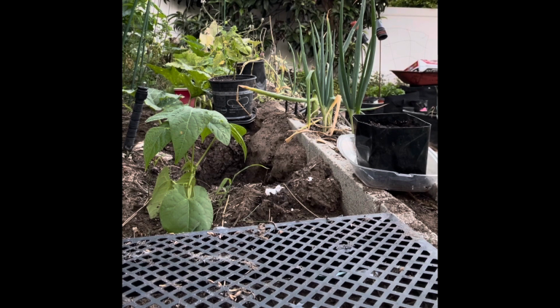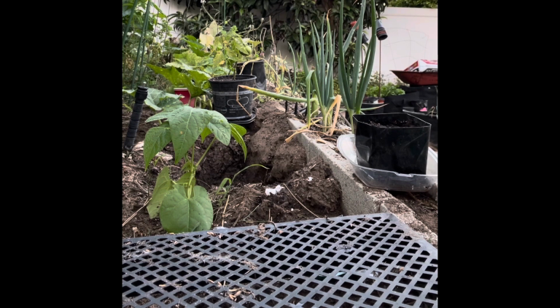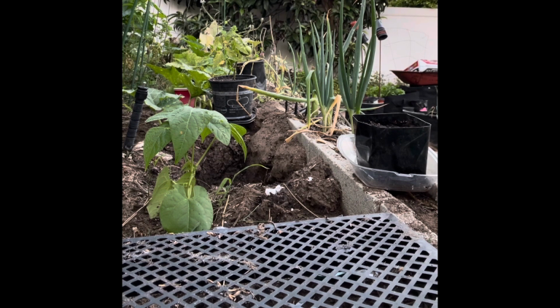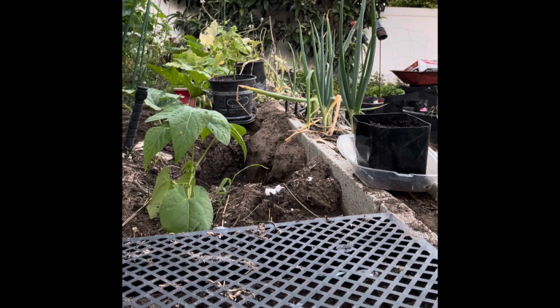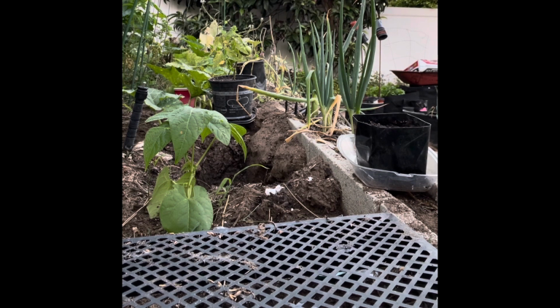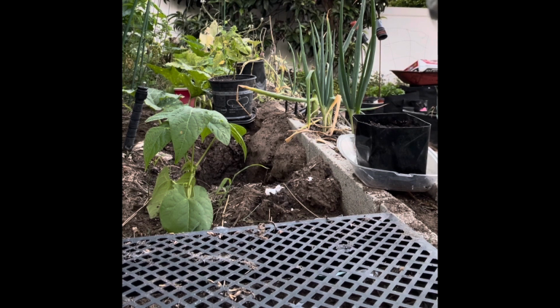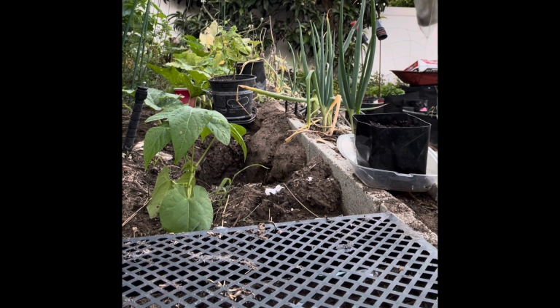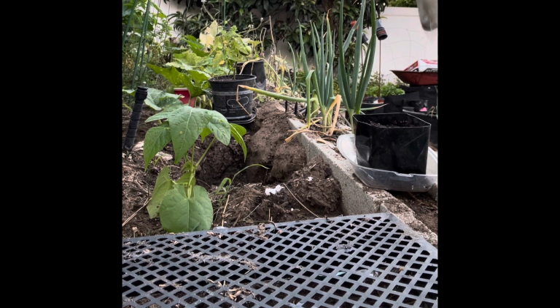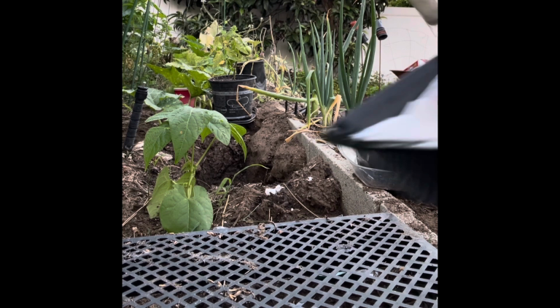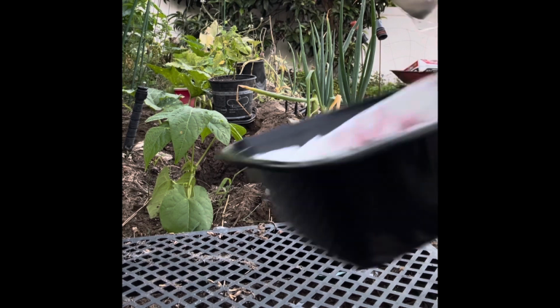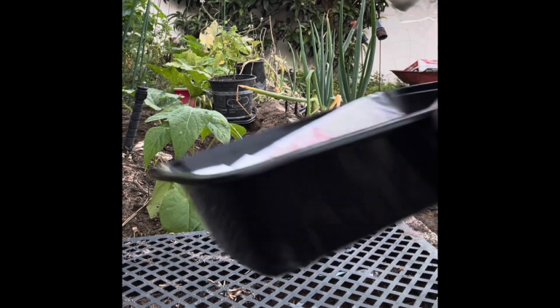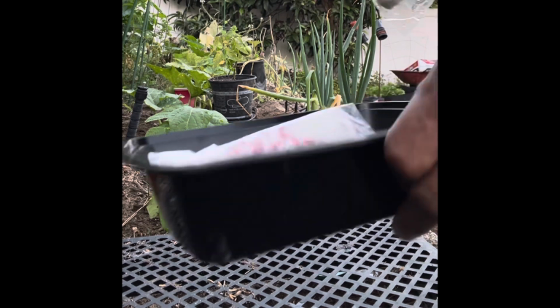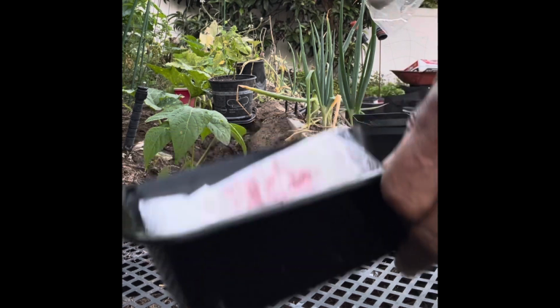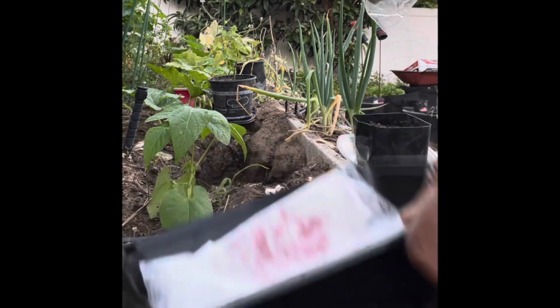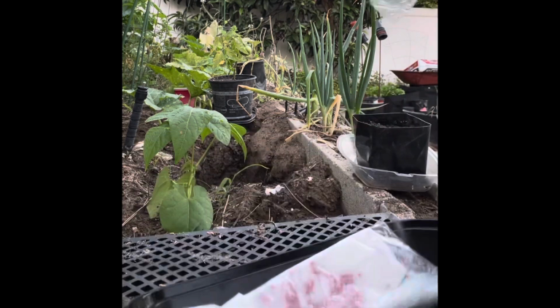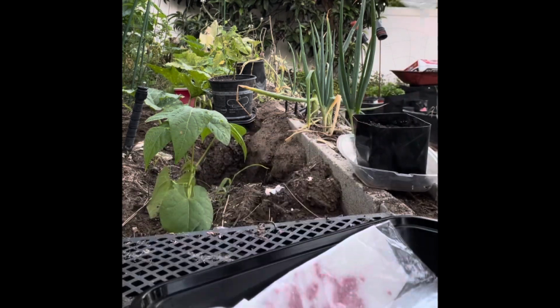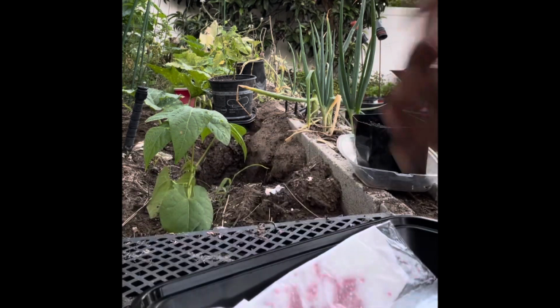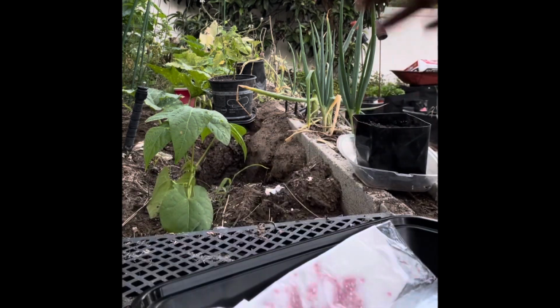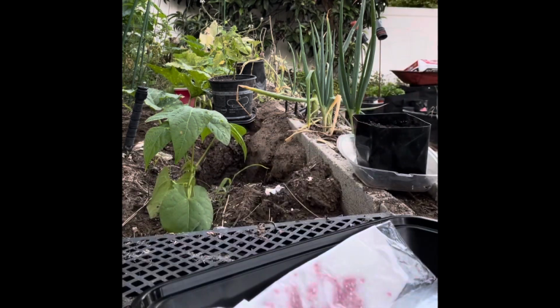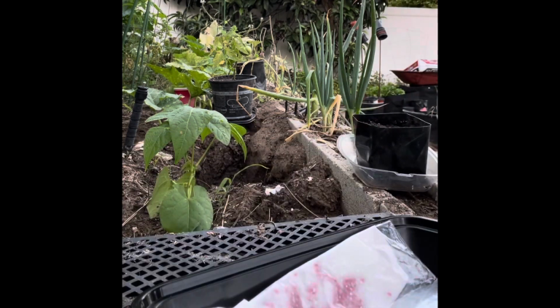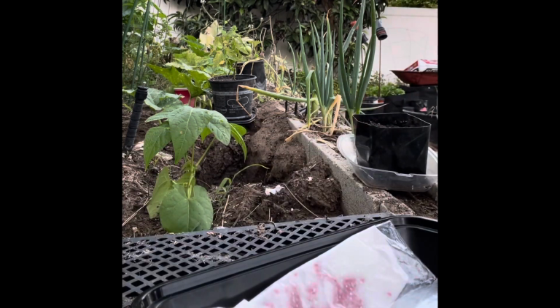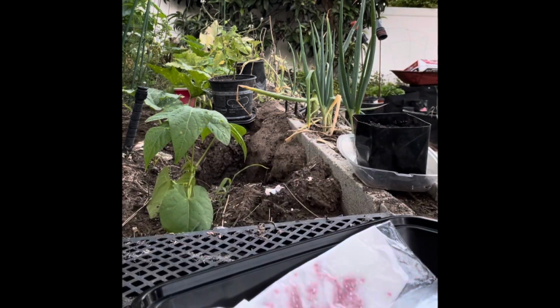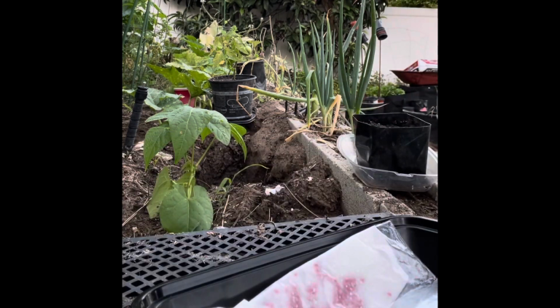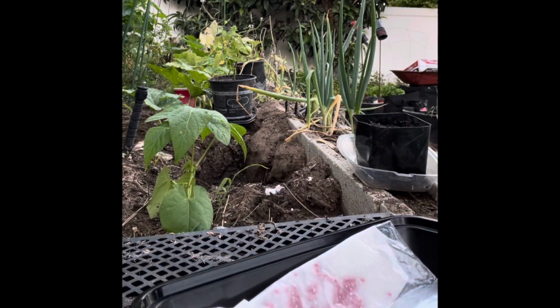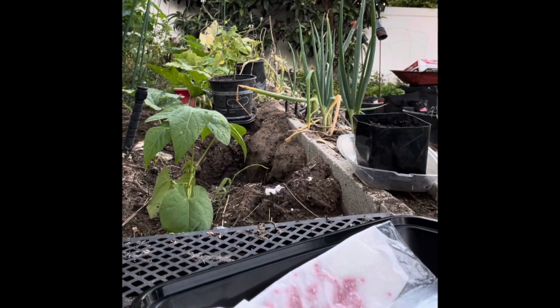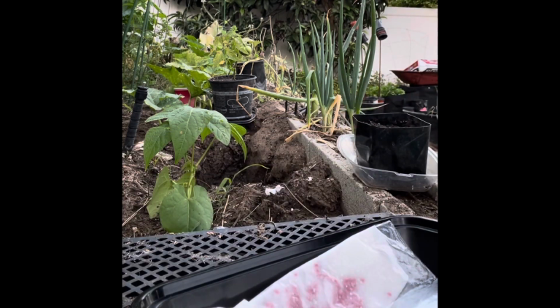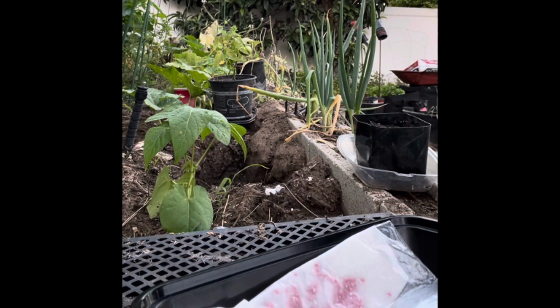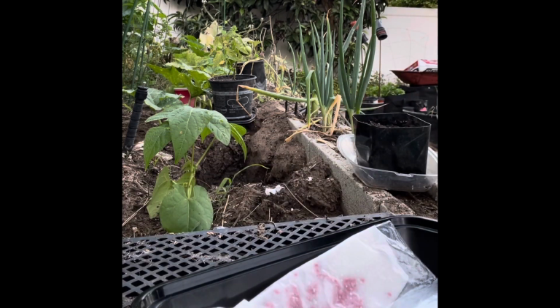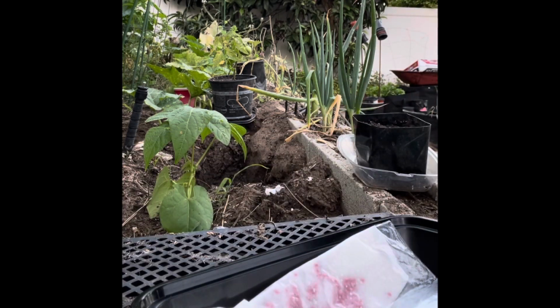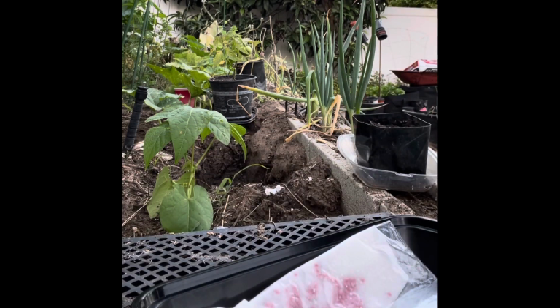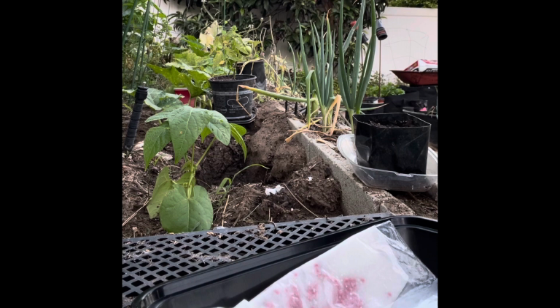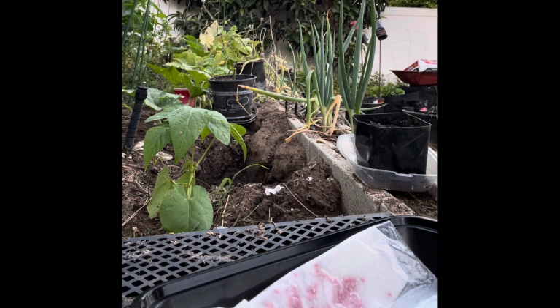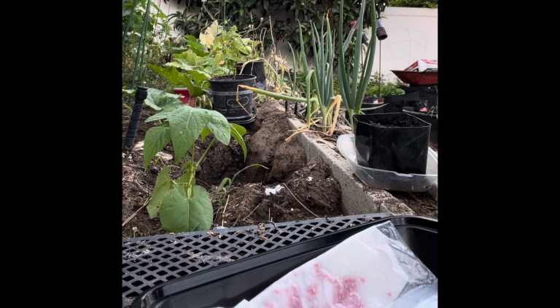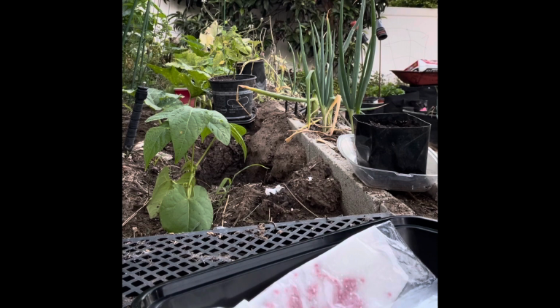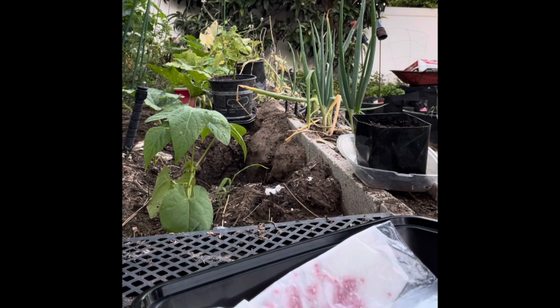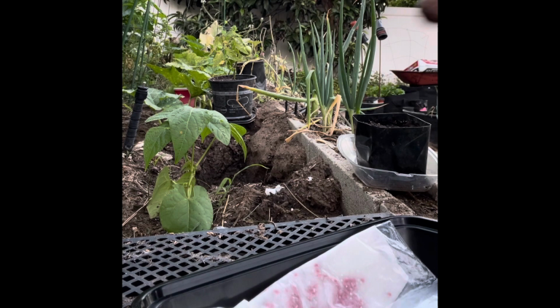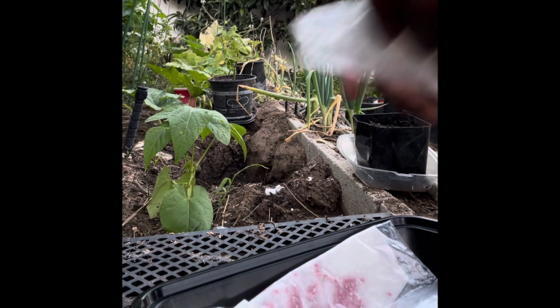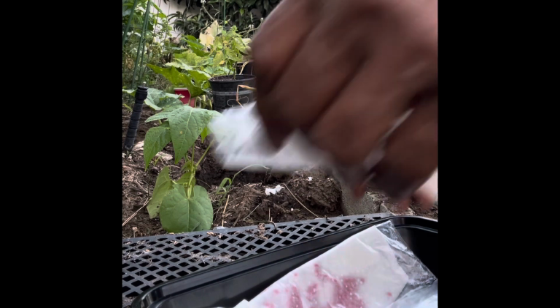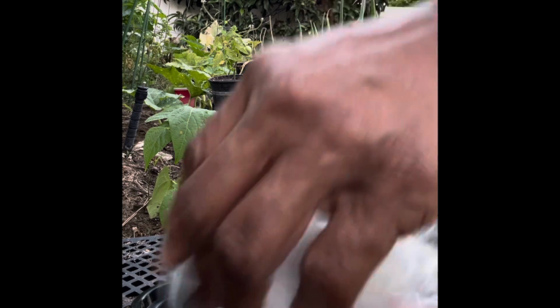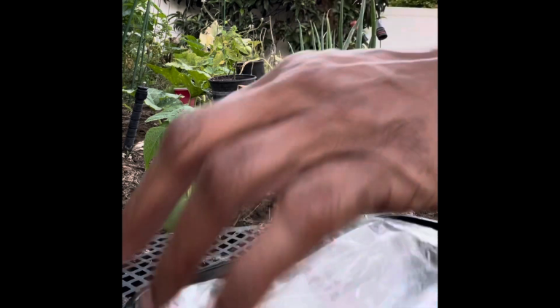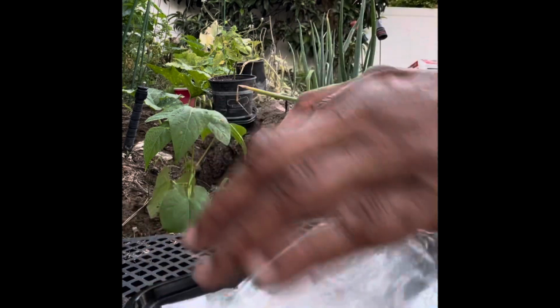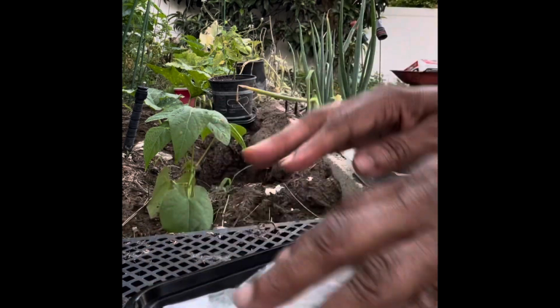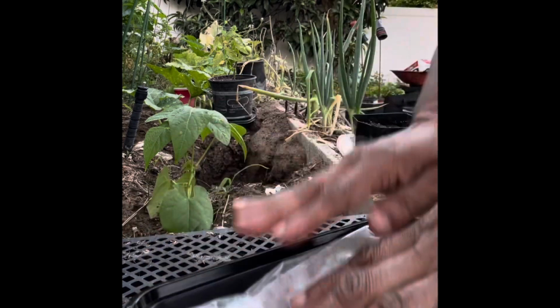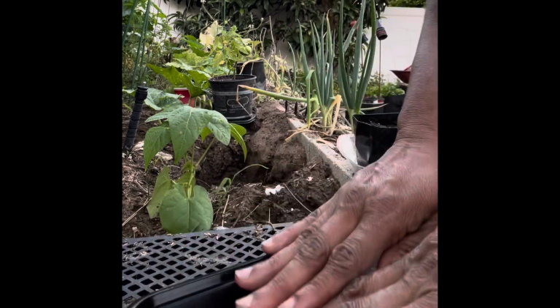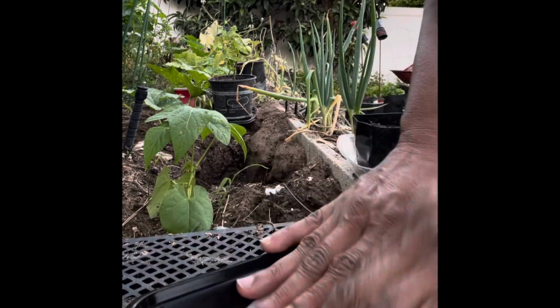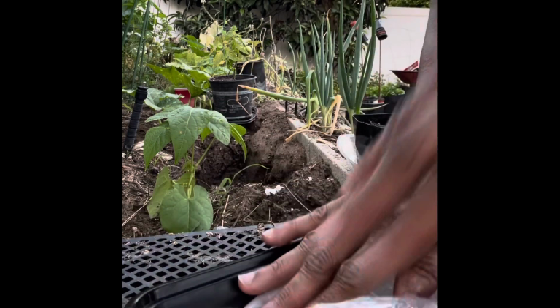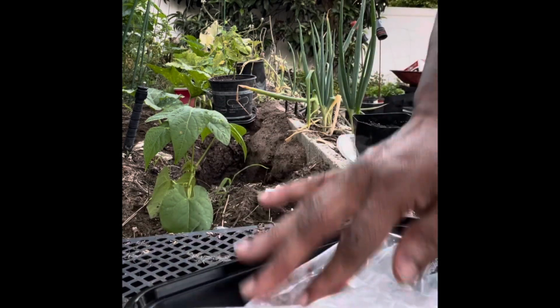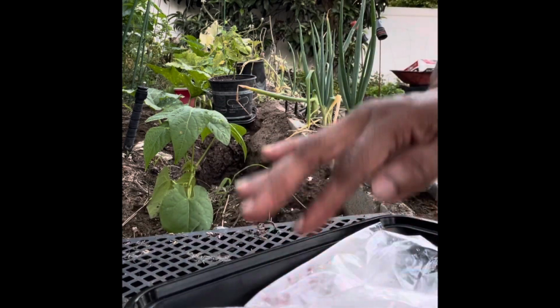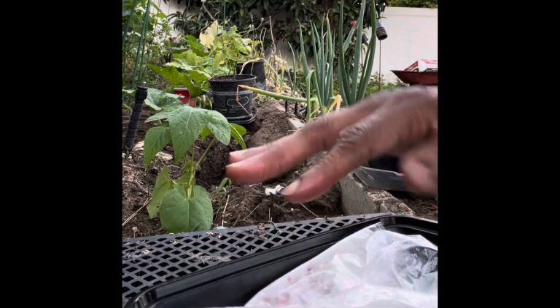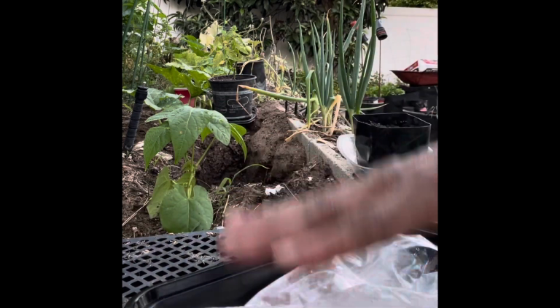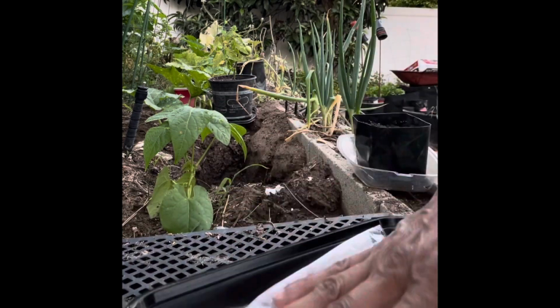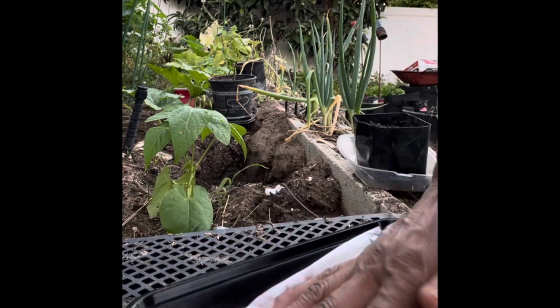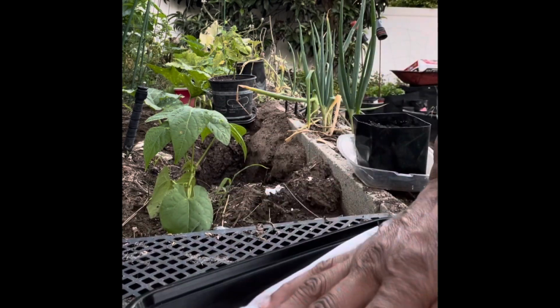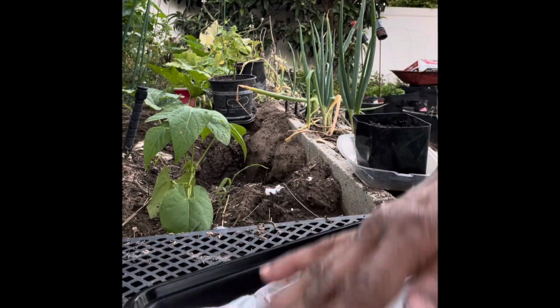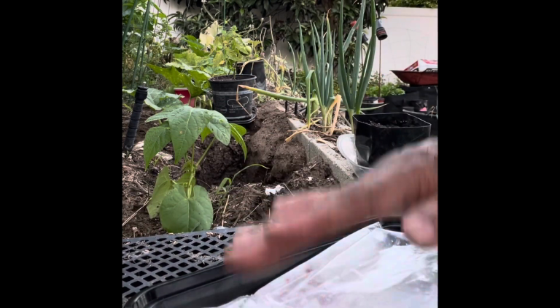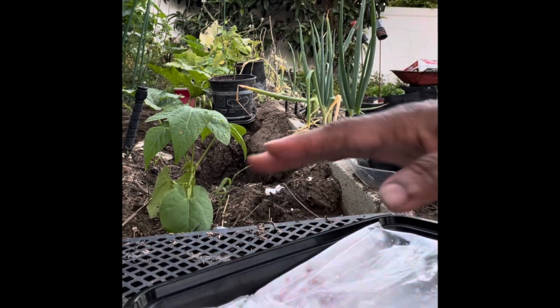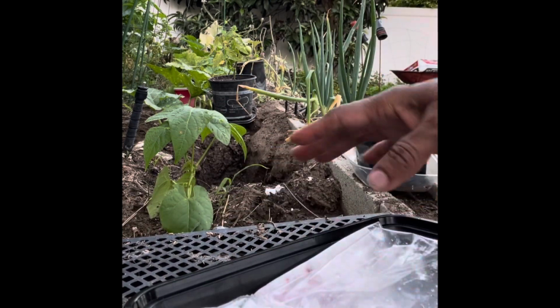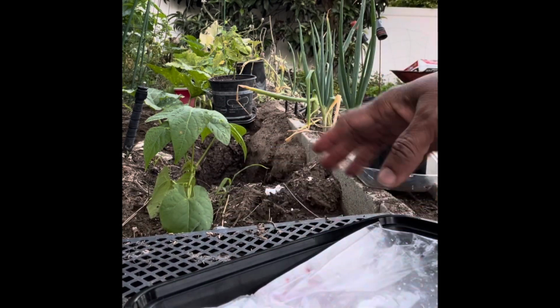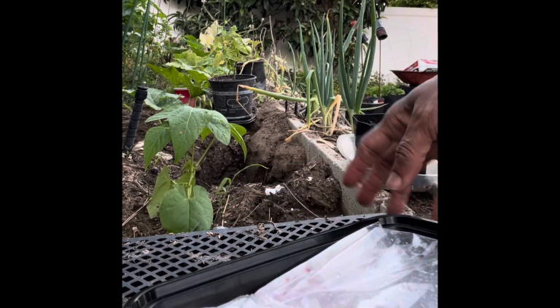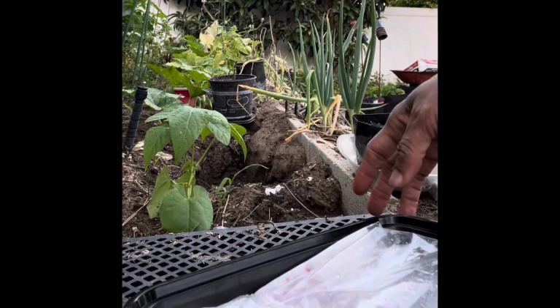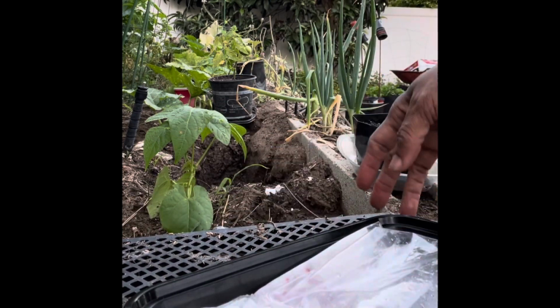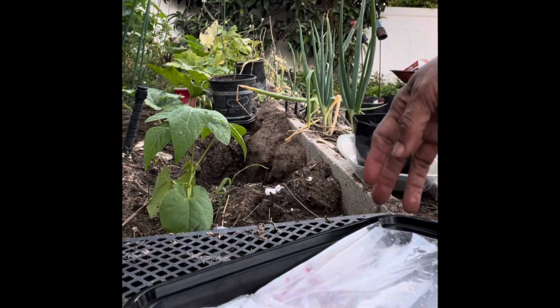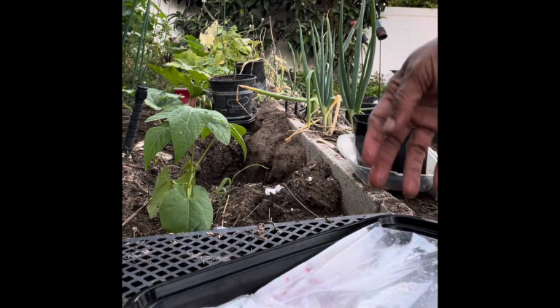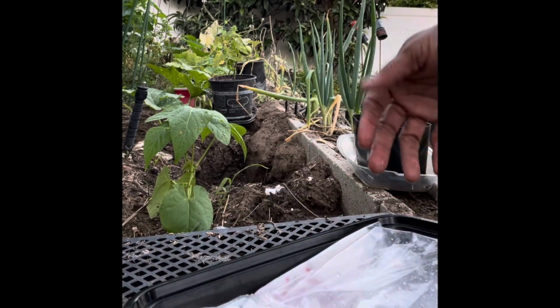I'll also put the cabbage seeds back in a little container, and back in a warm spot they will go.